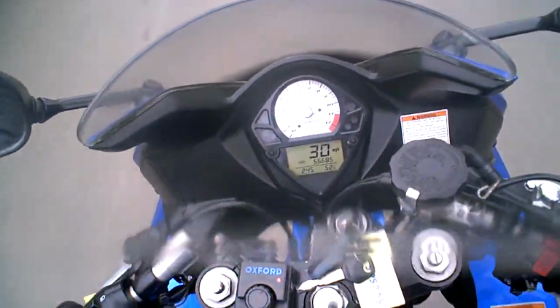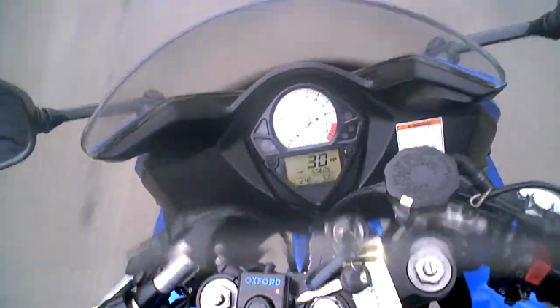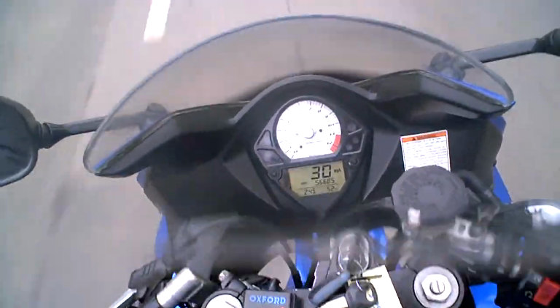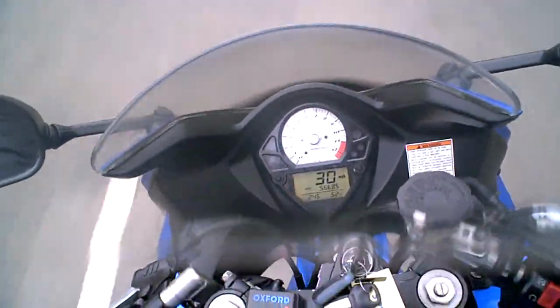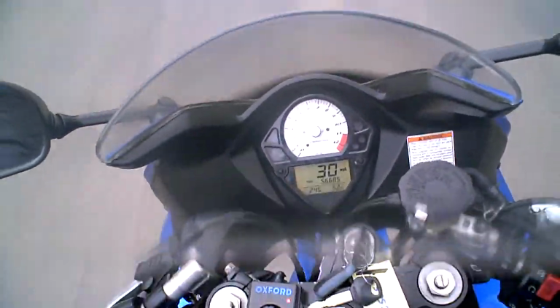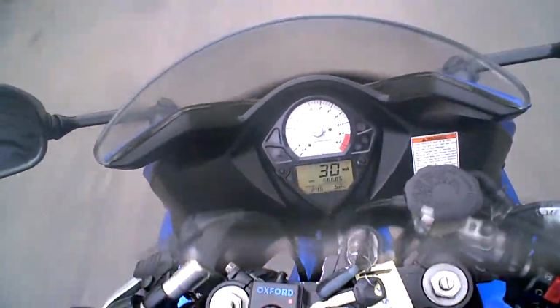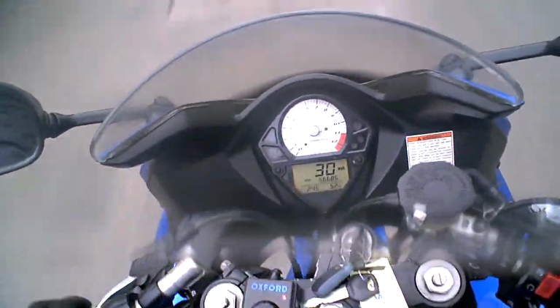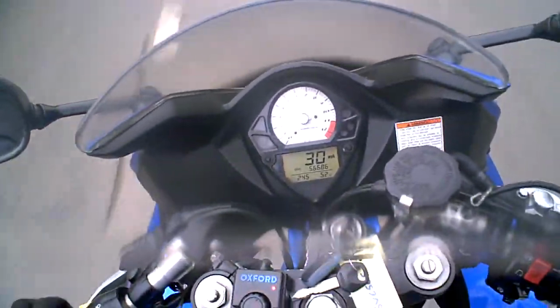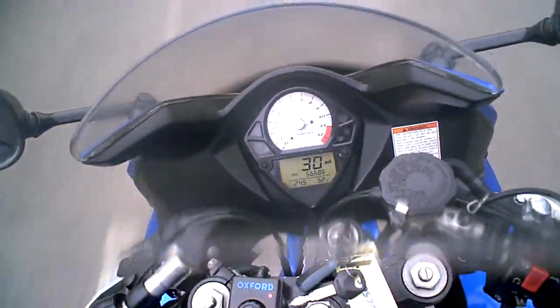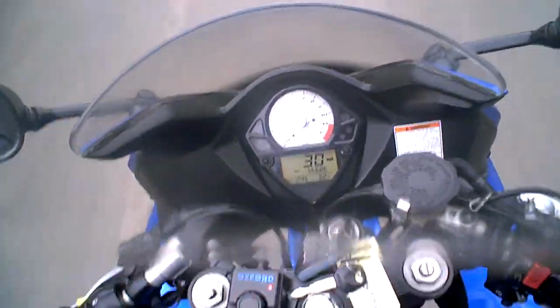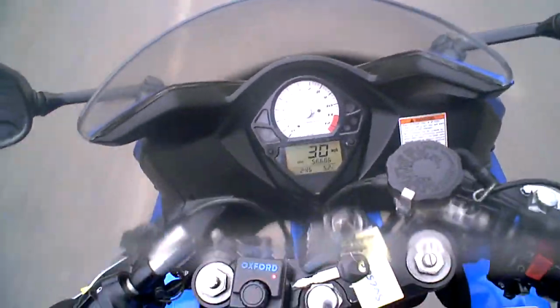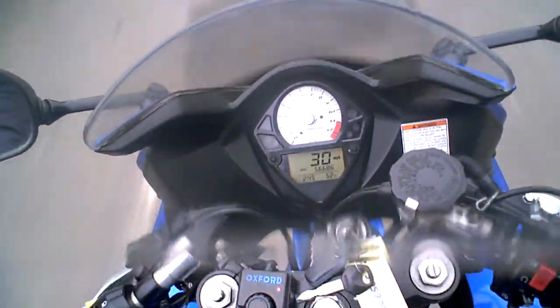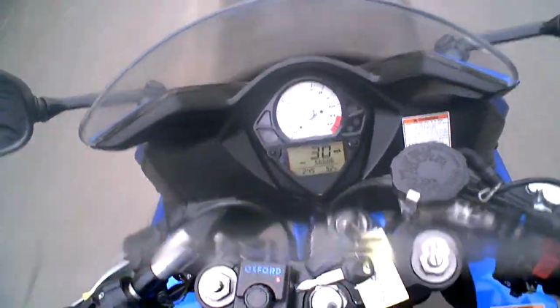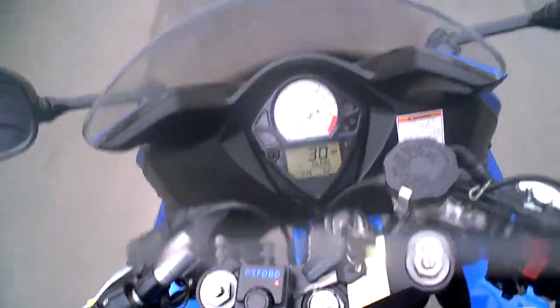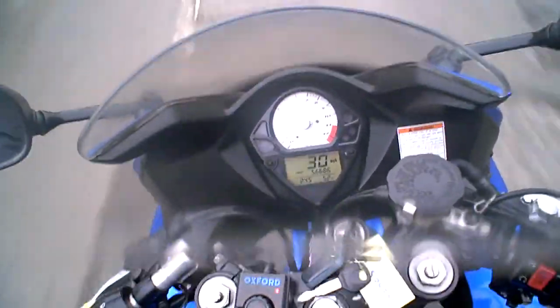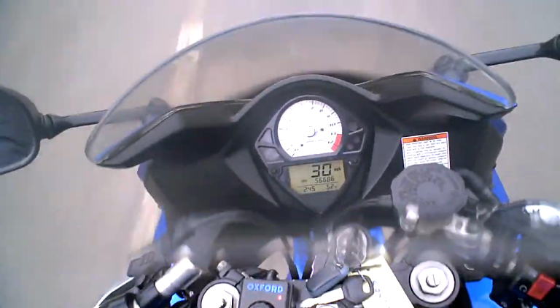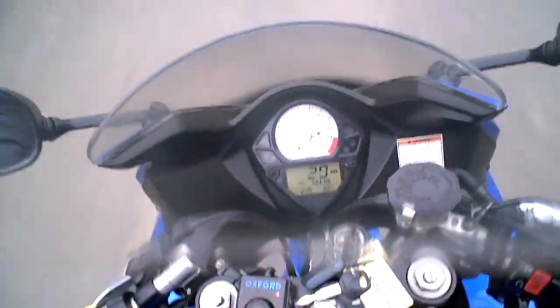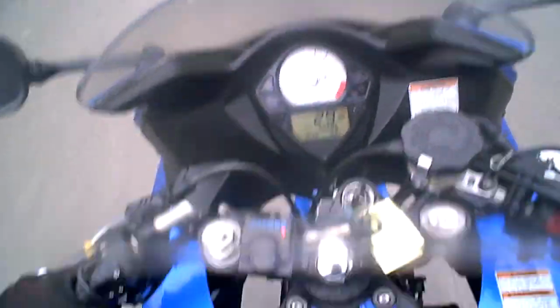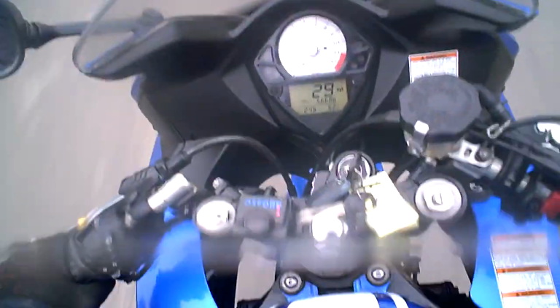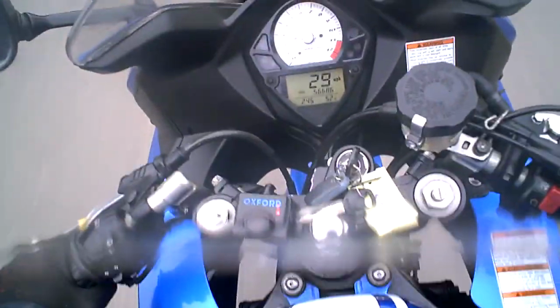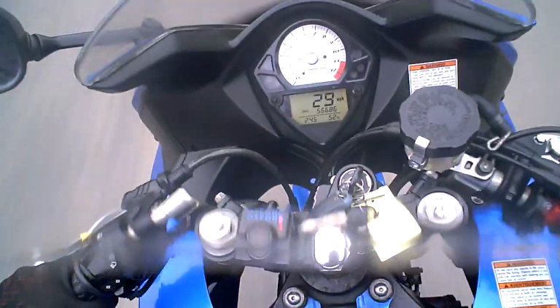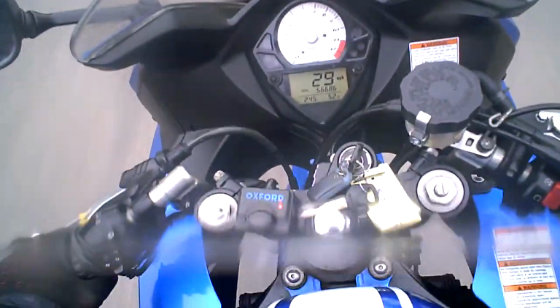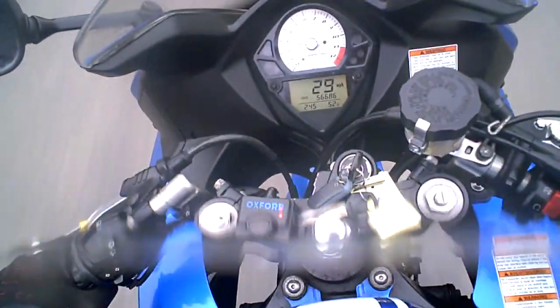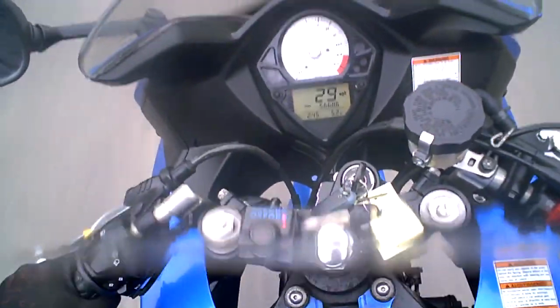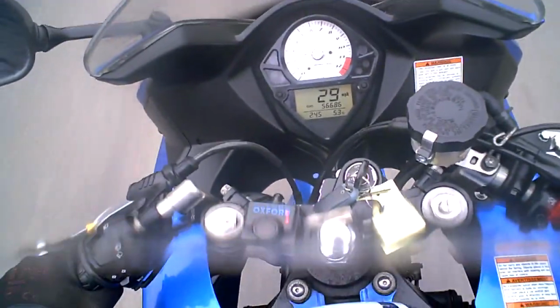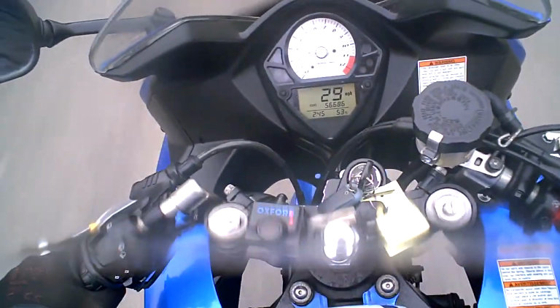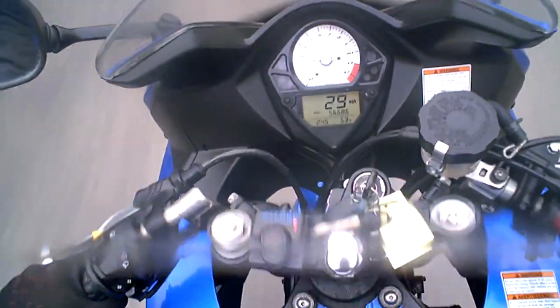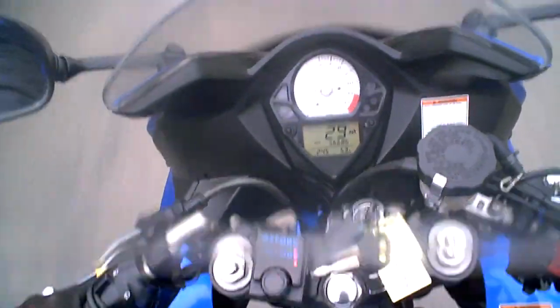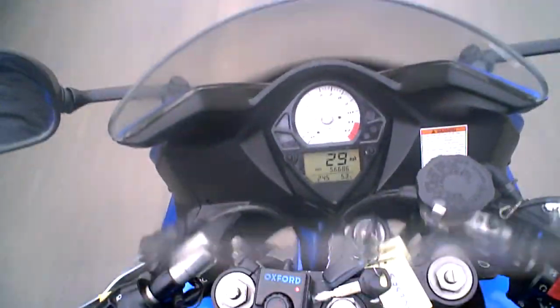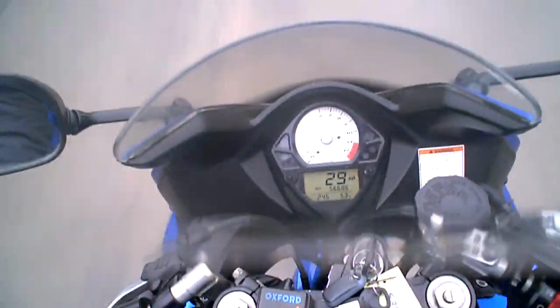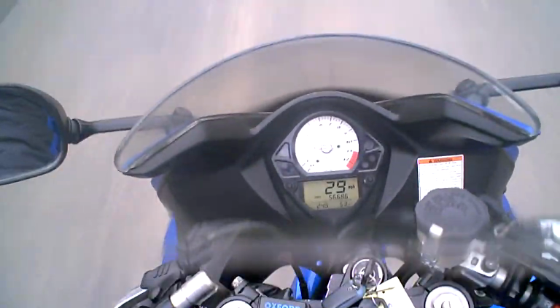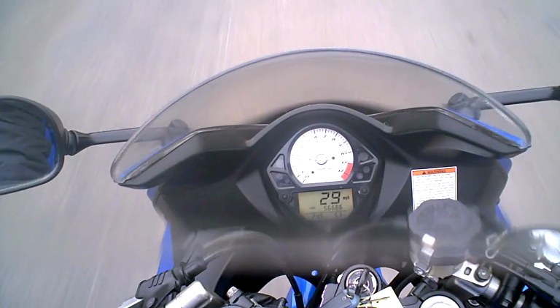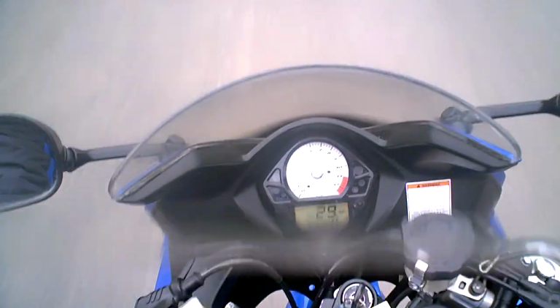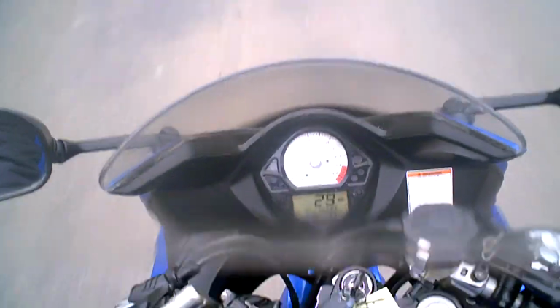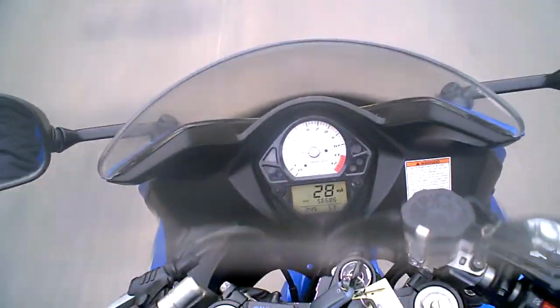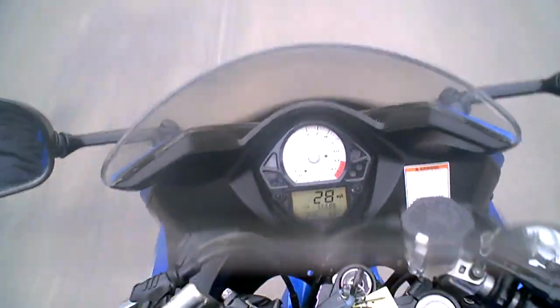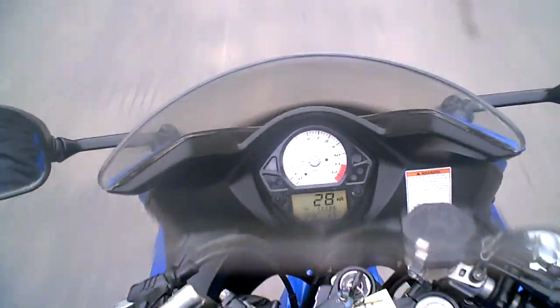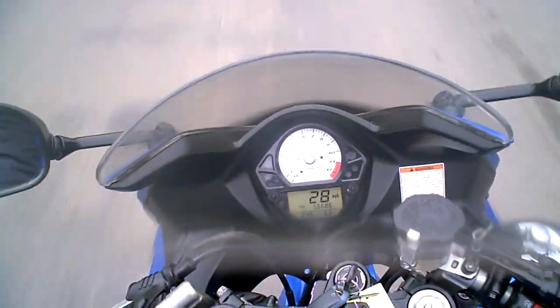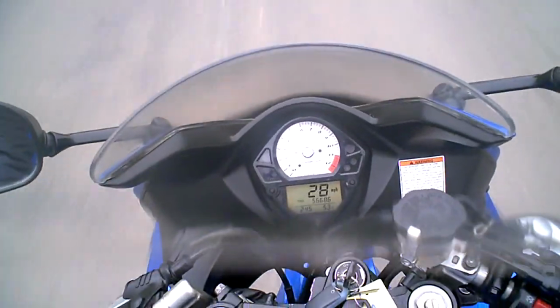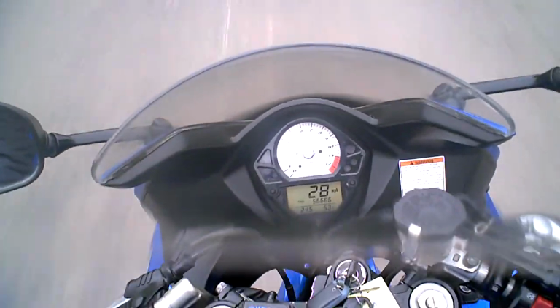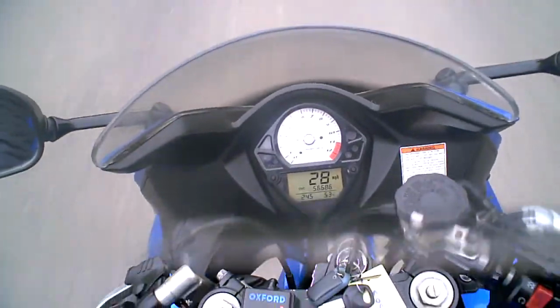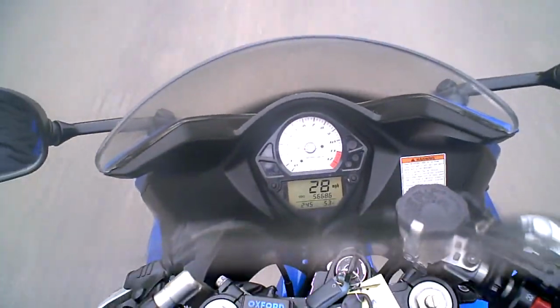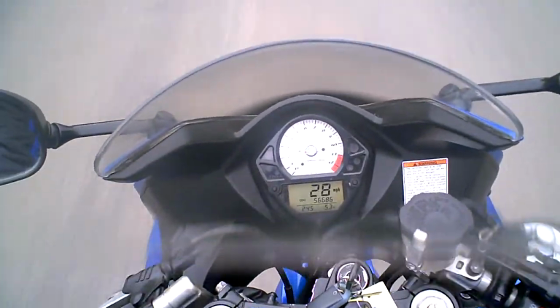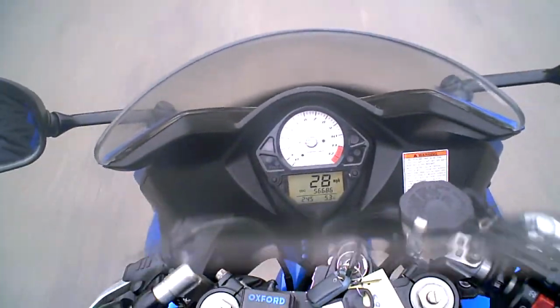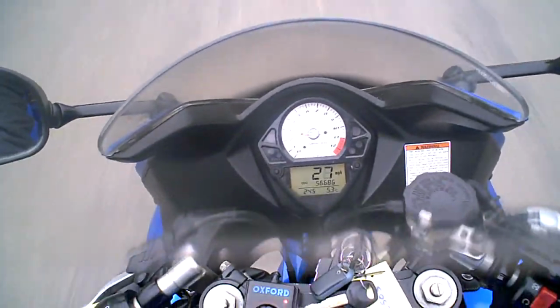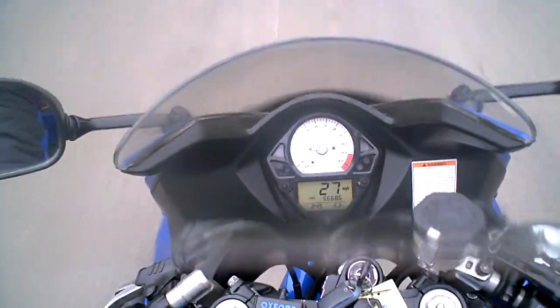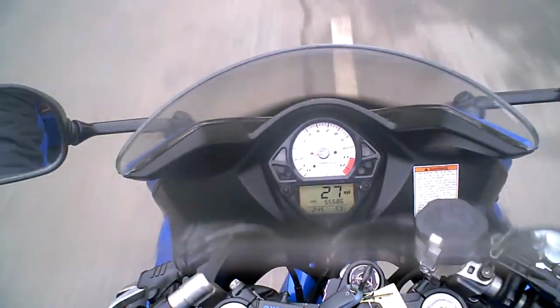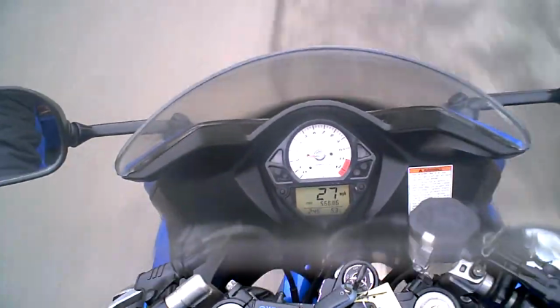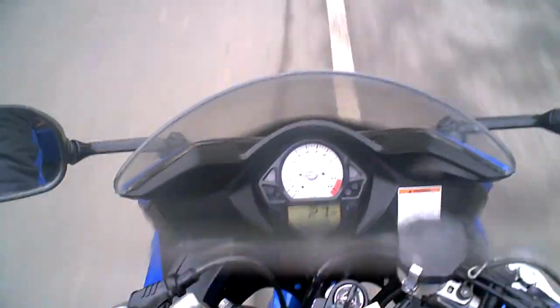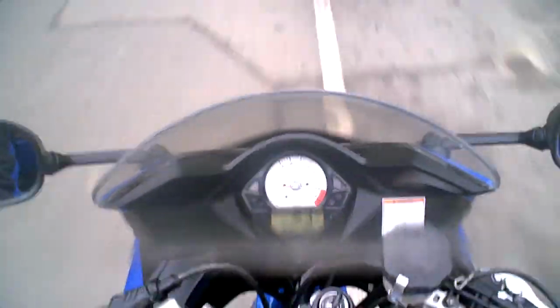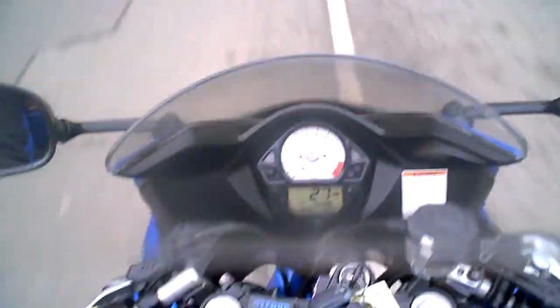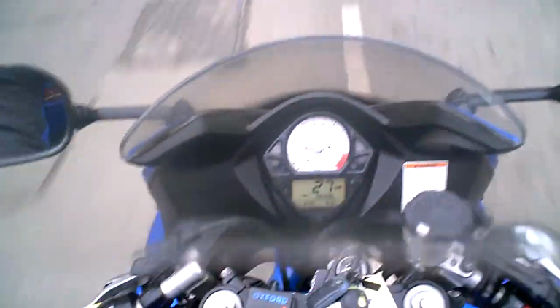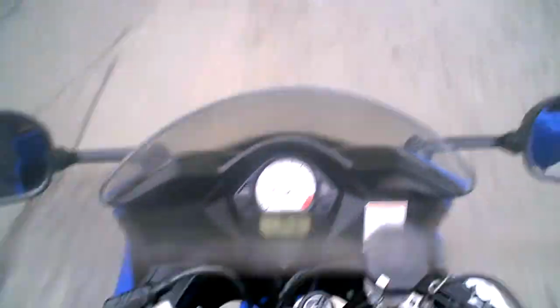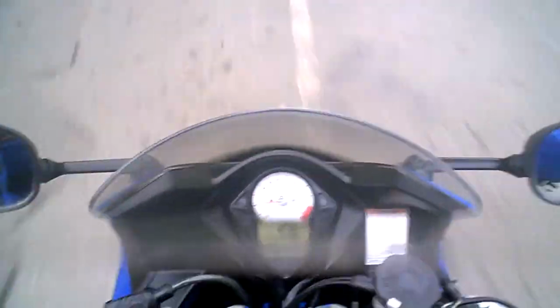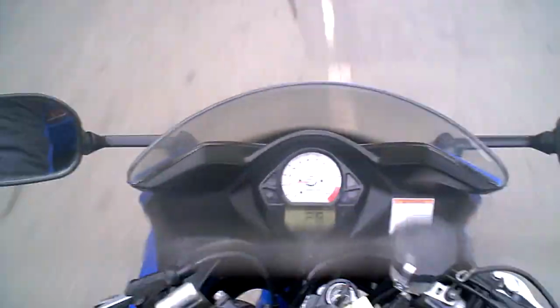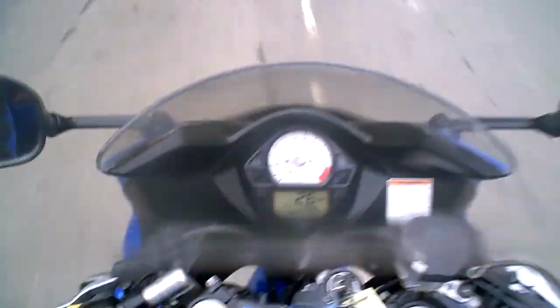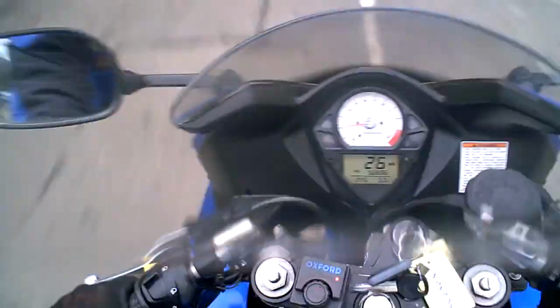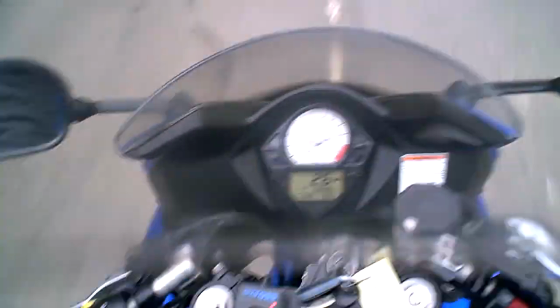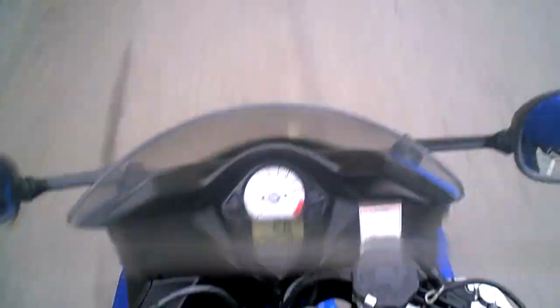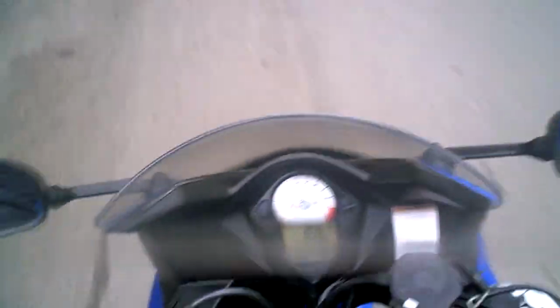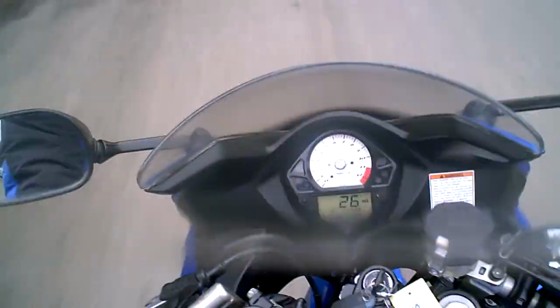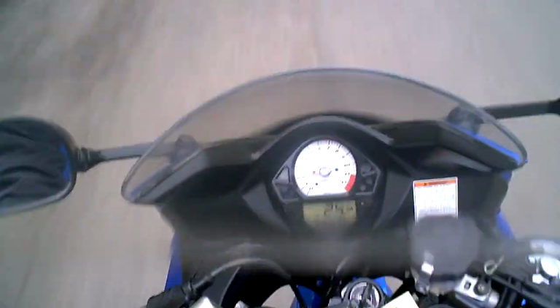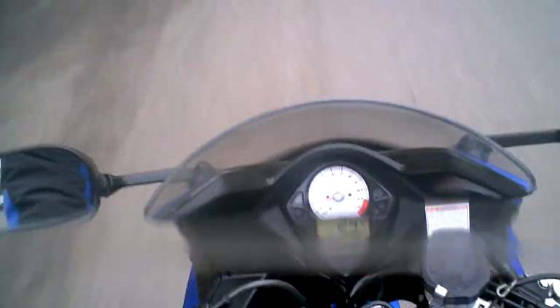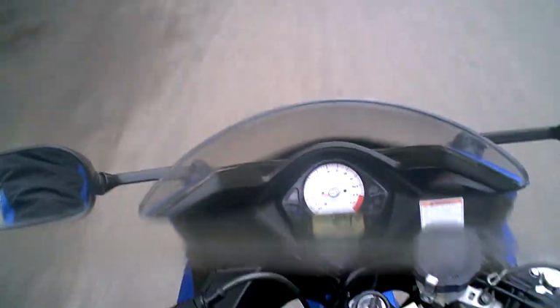From the riding I've done on this bike, I really can't find anything in particular wrong with it. If you've got any questions, just ask and I'll tell you what I know.